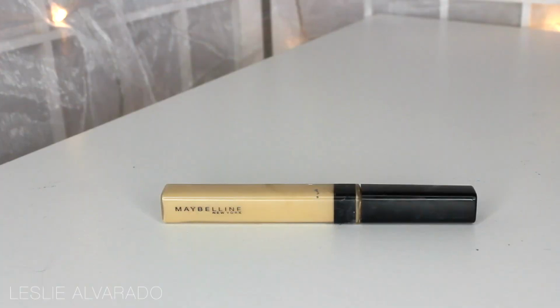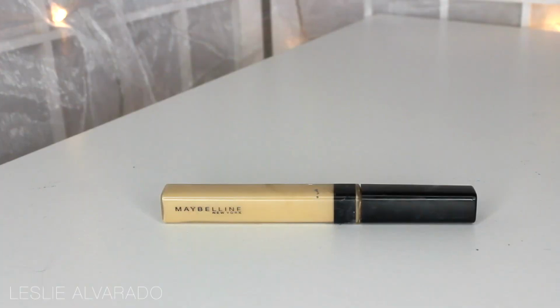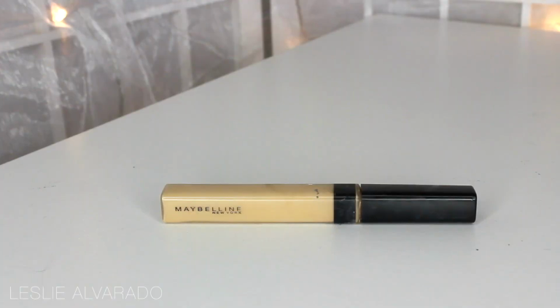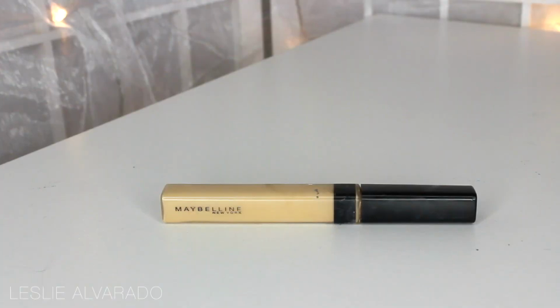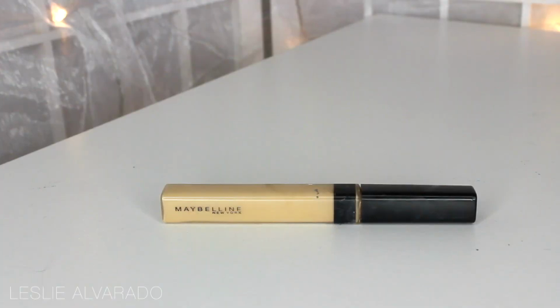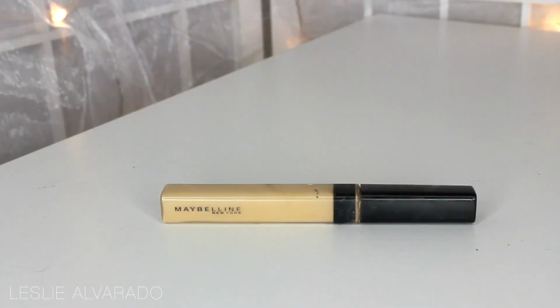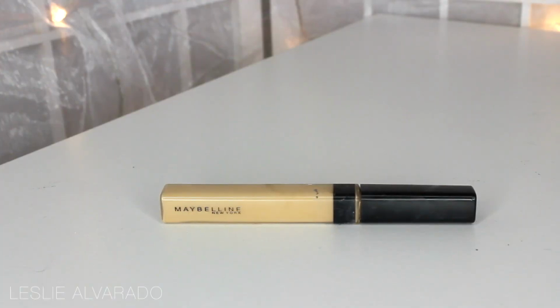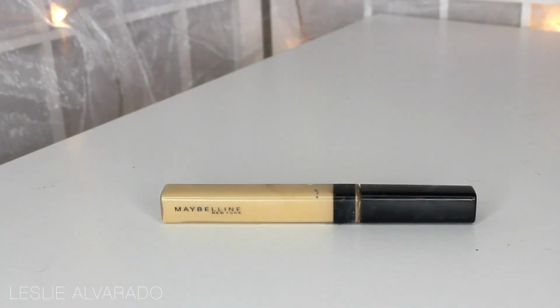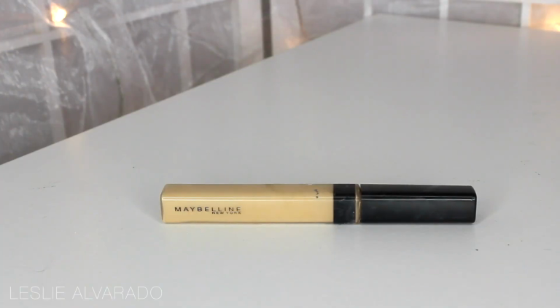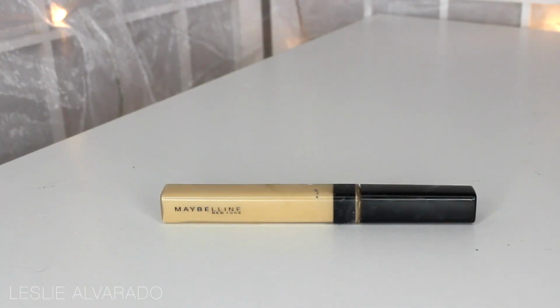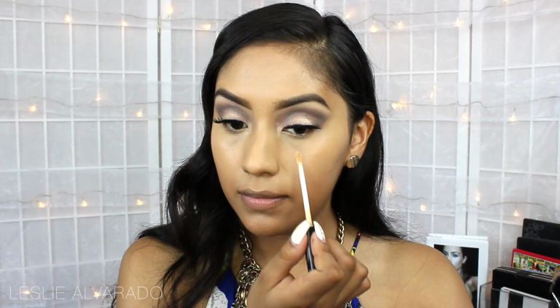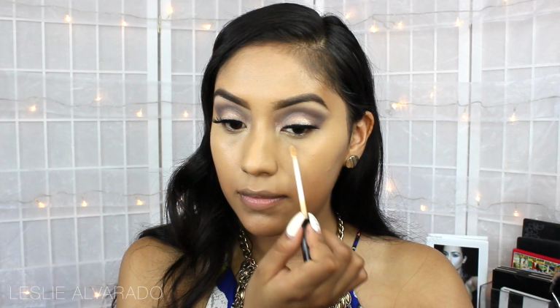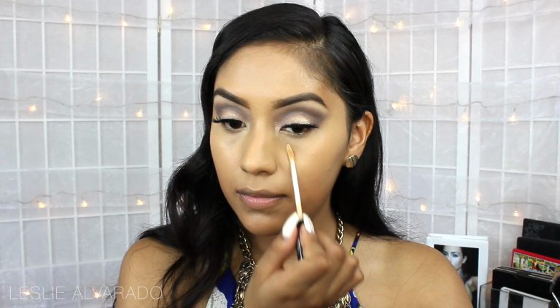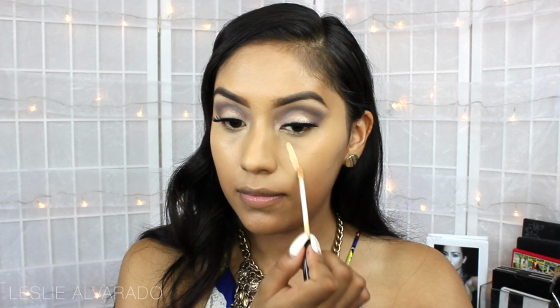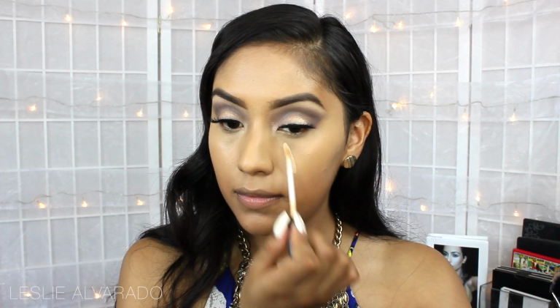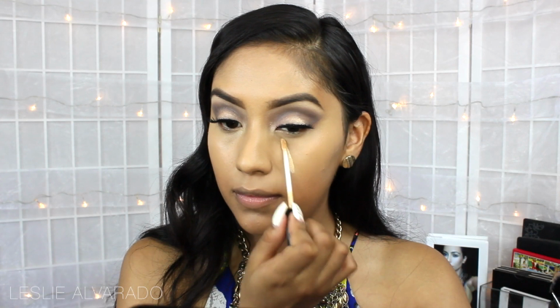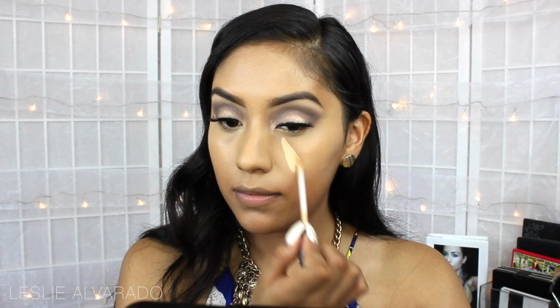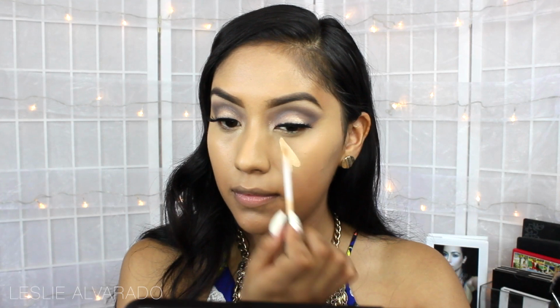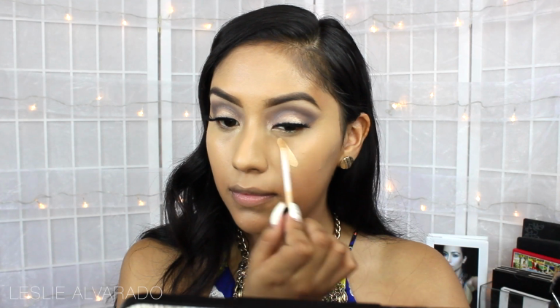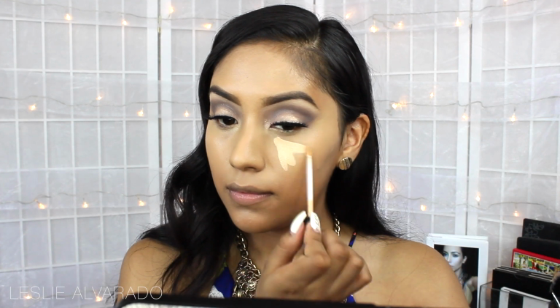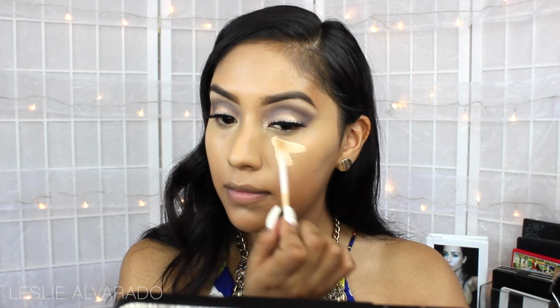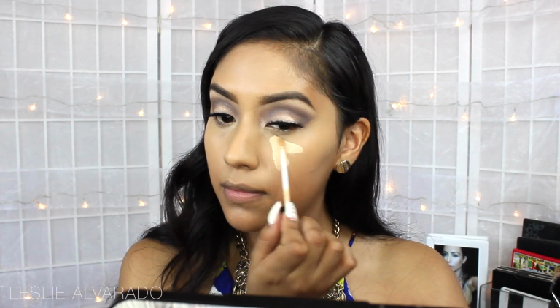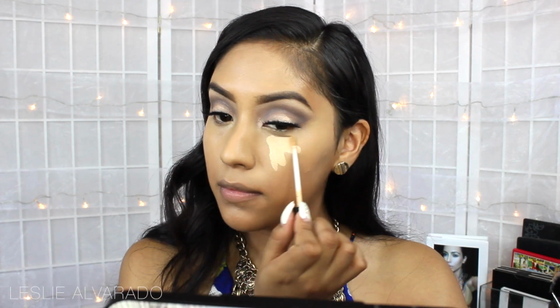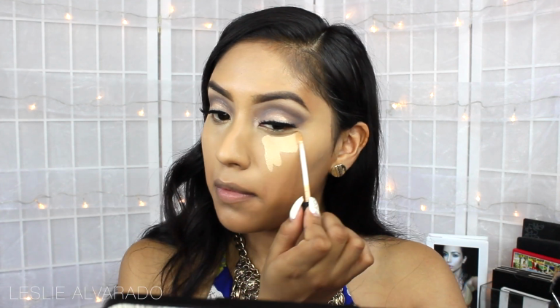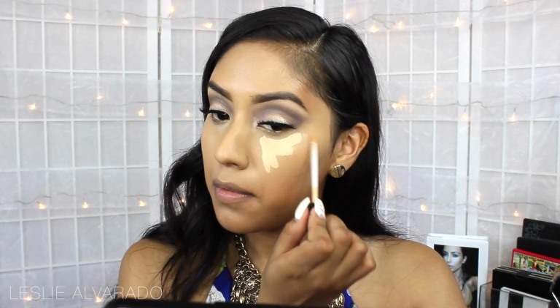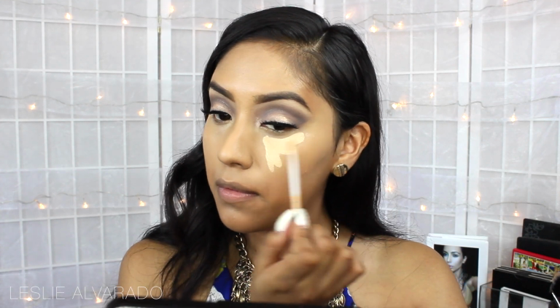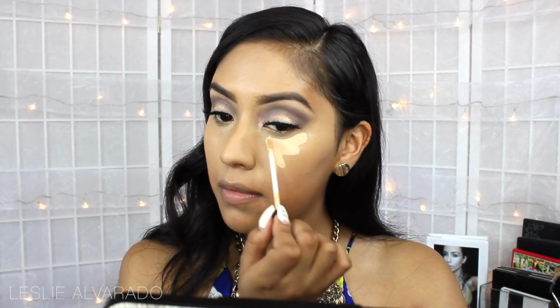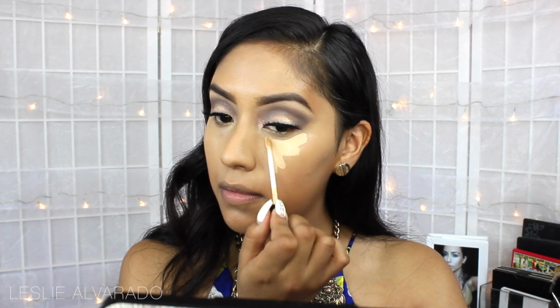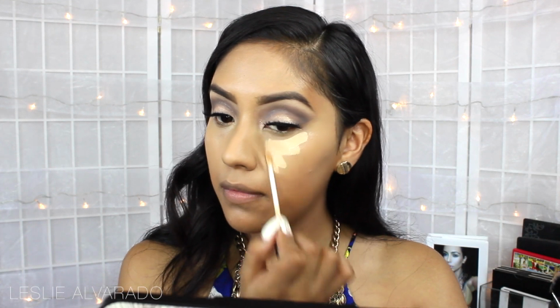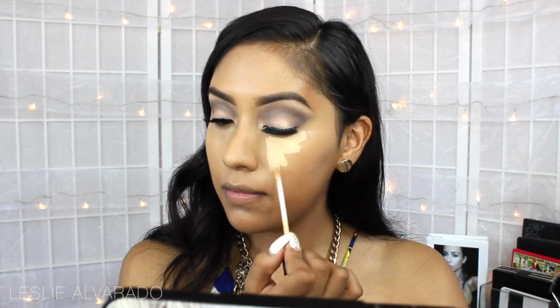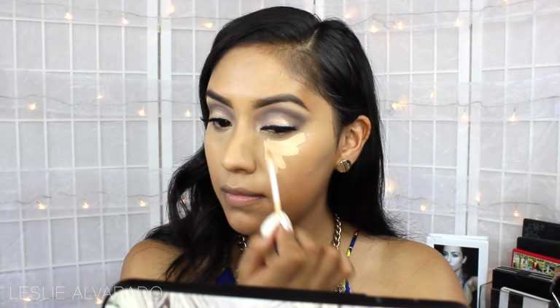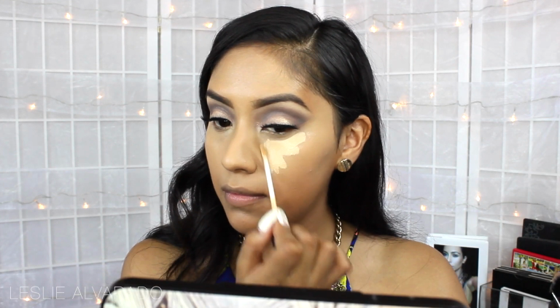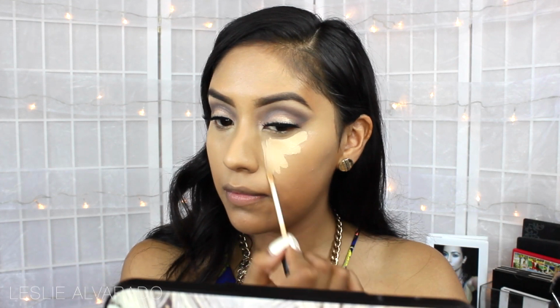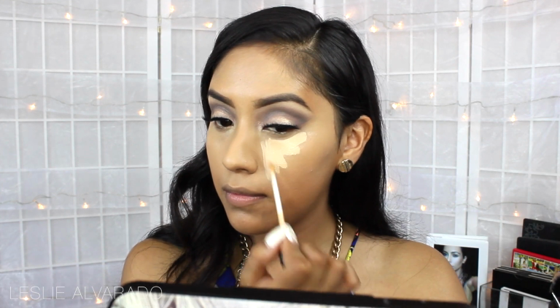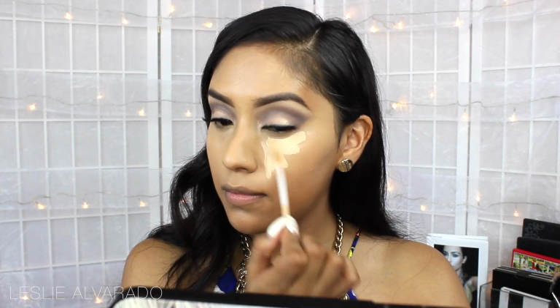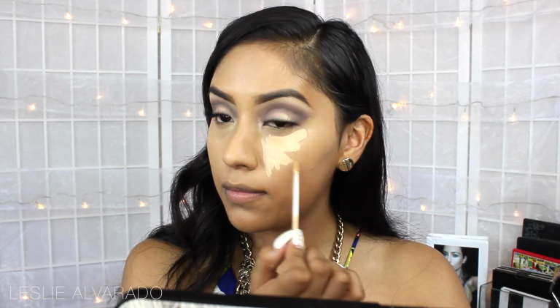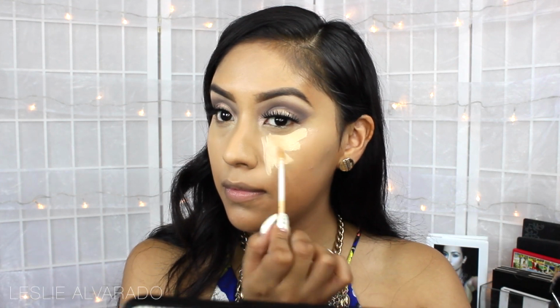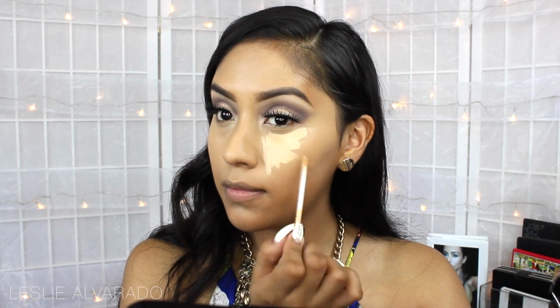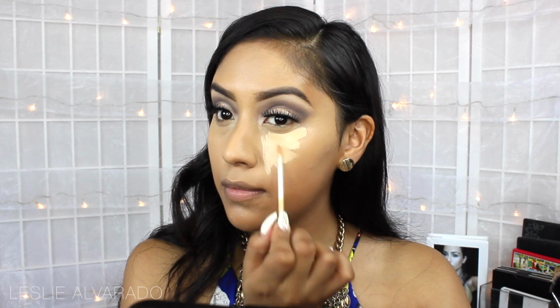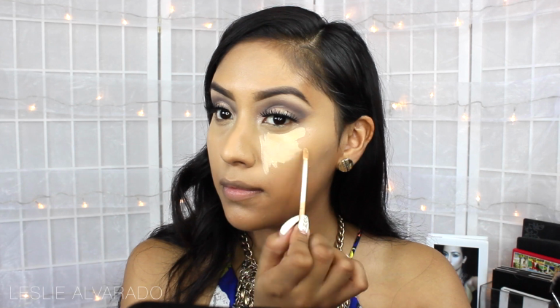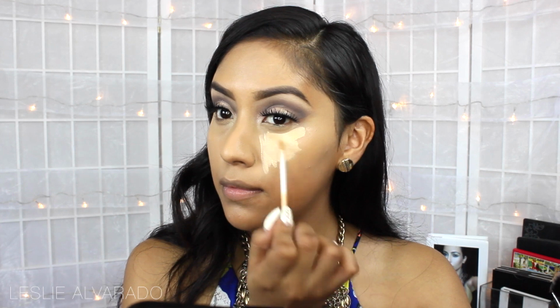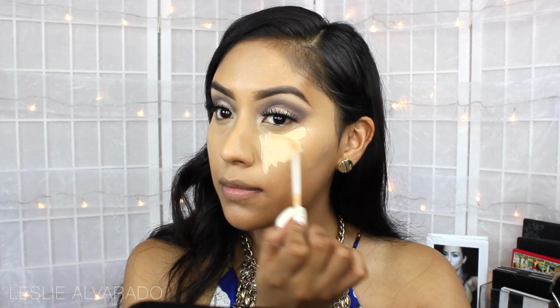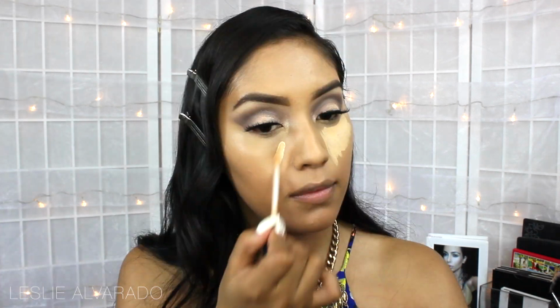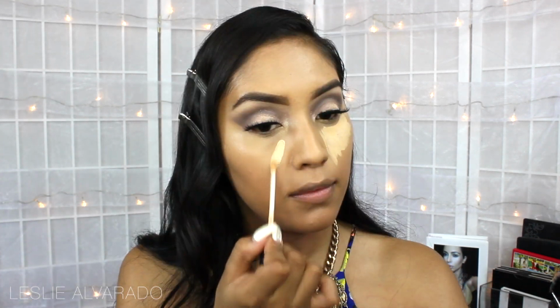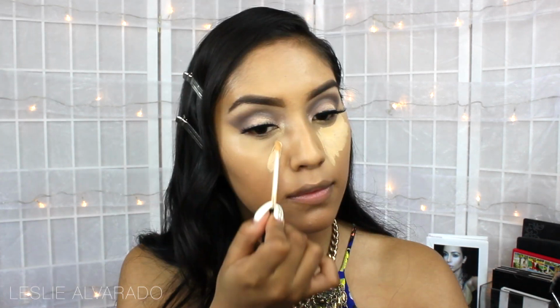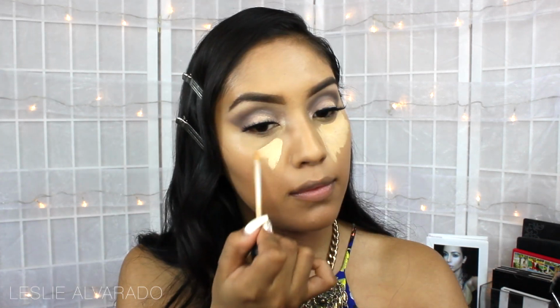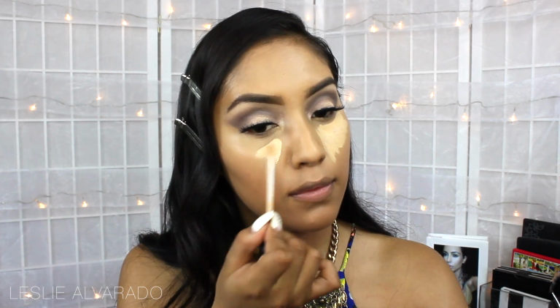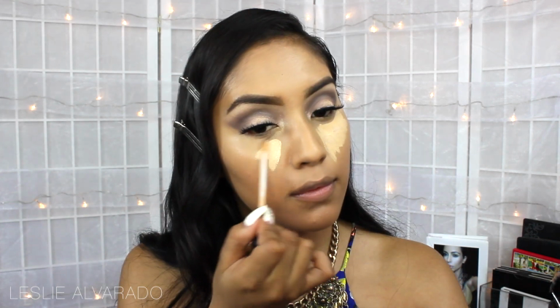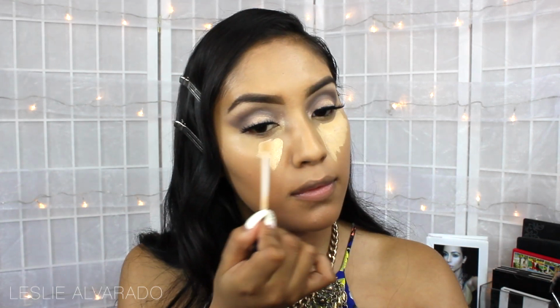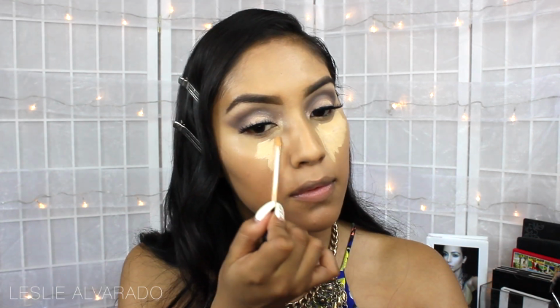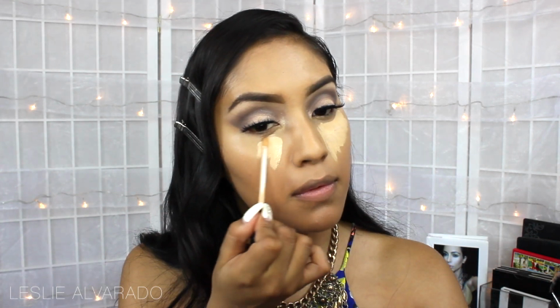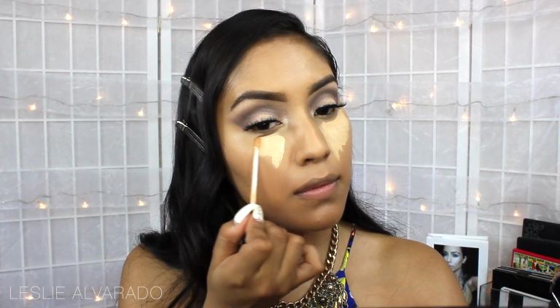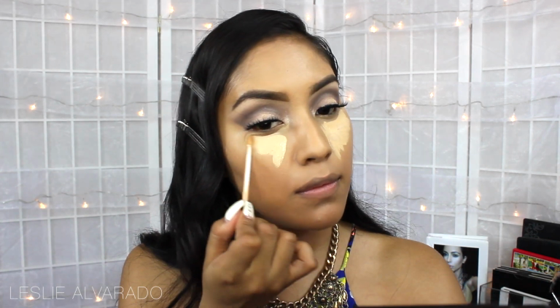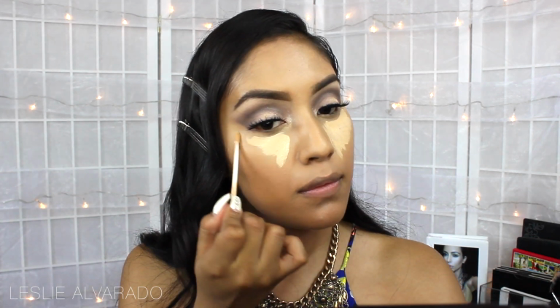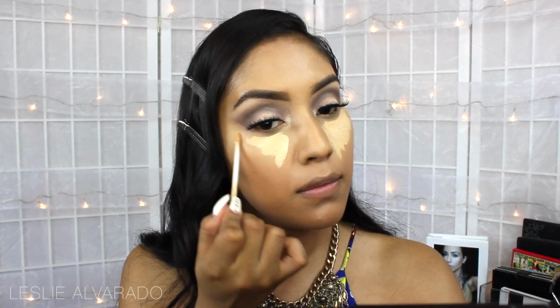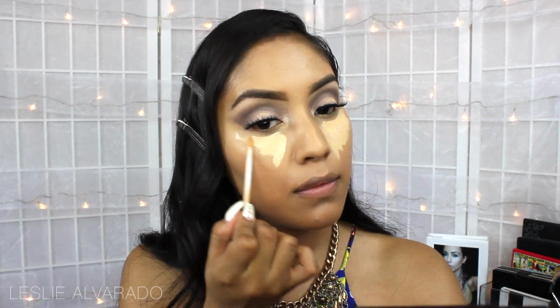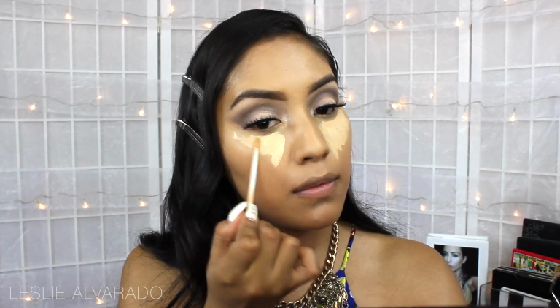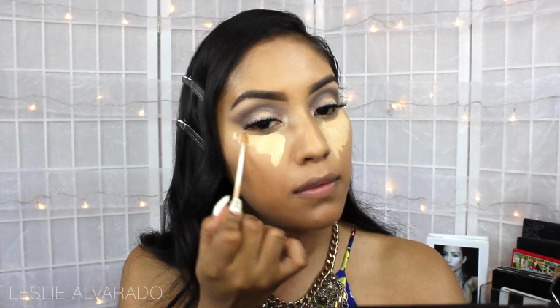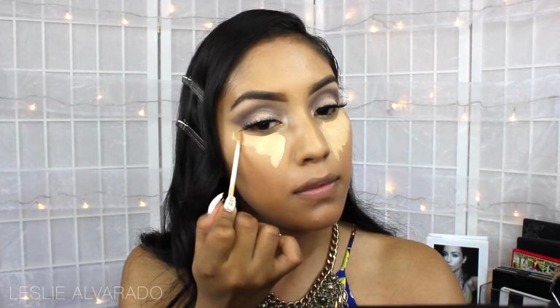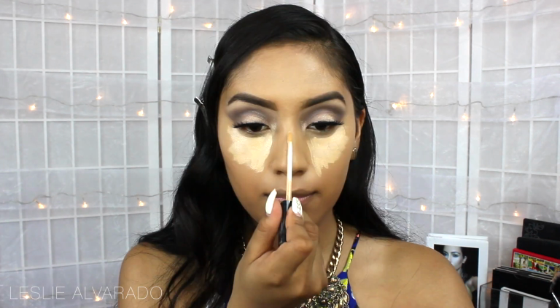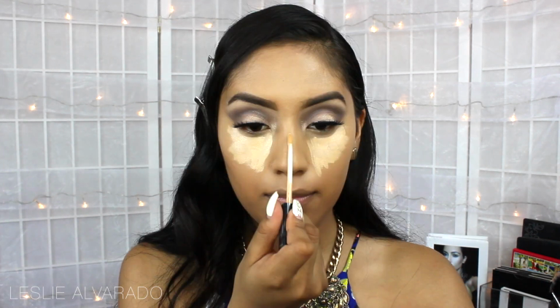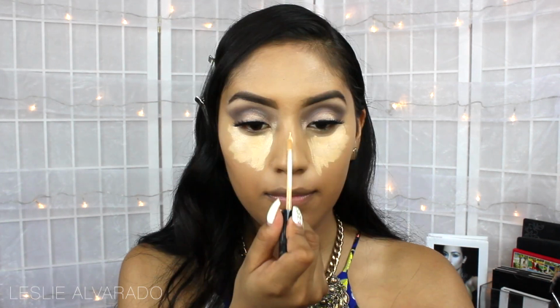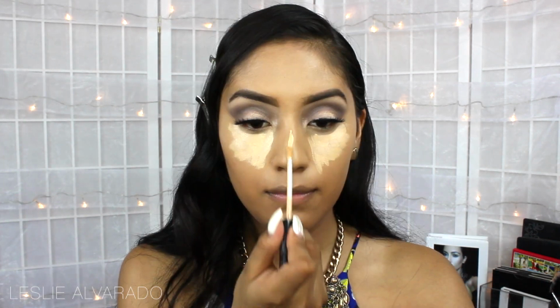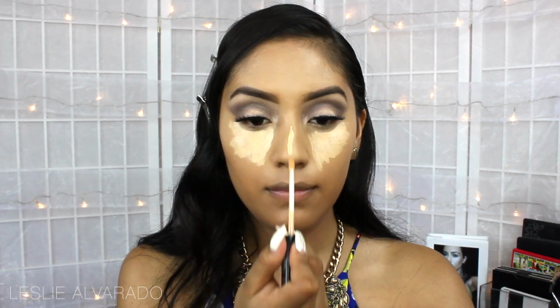After that, I'm going to be using the Maybelline Fit Me Concealer in the color Sans Sable, and I'm just going to be concealing those under eye circles.